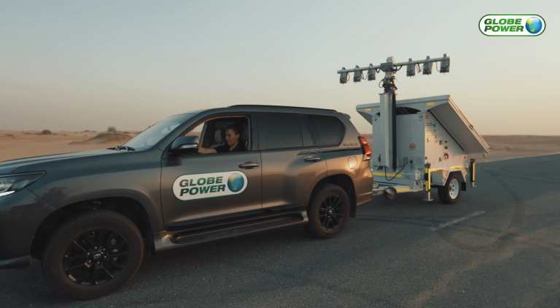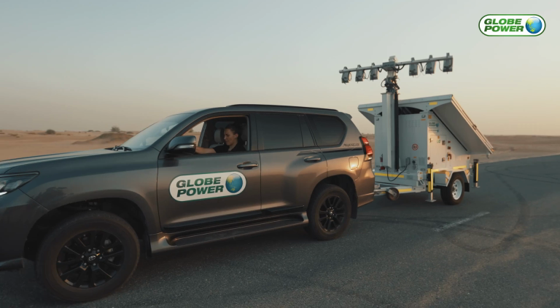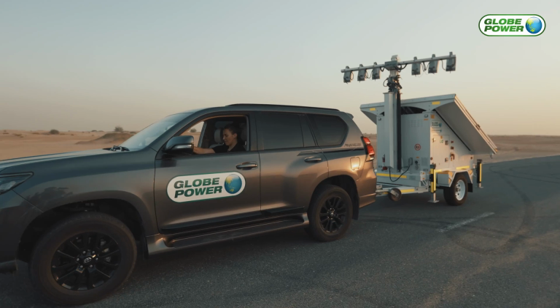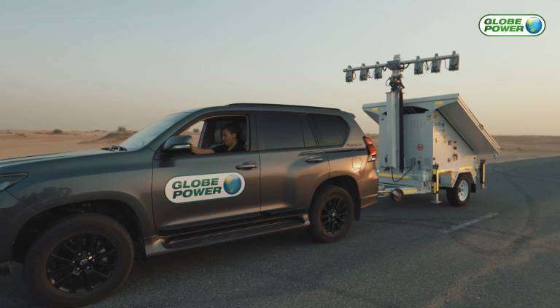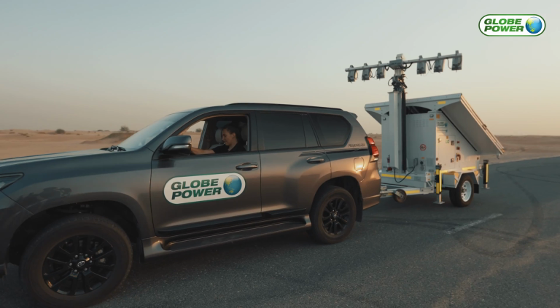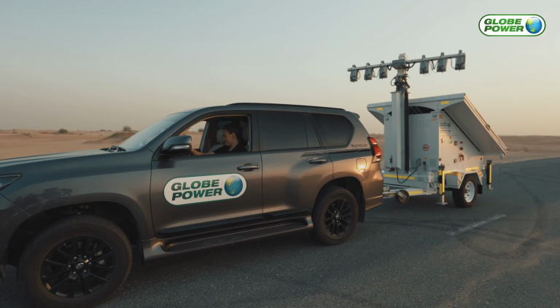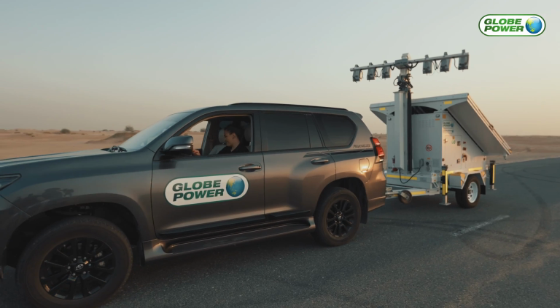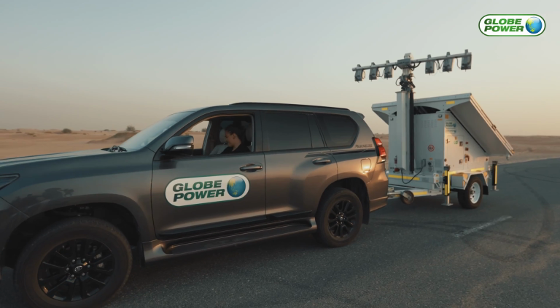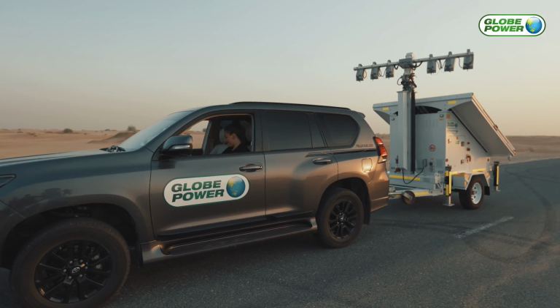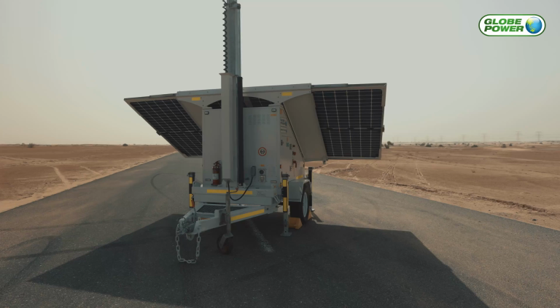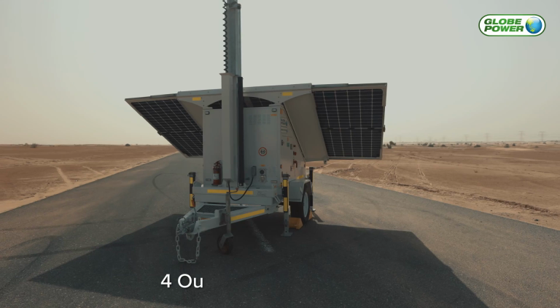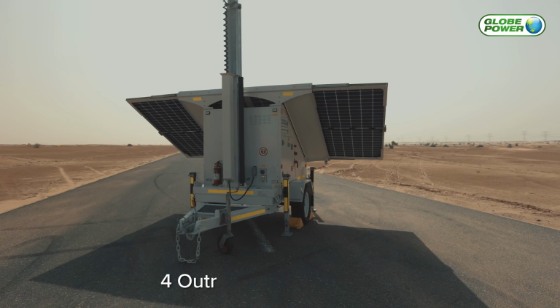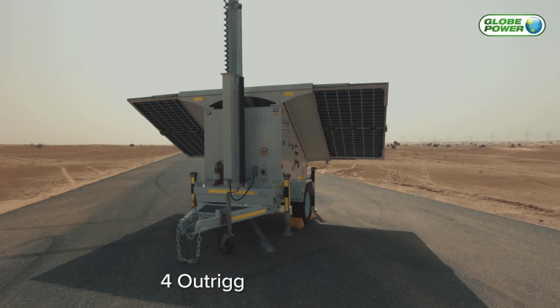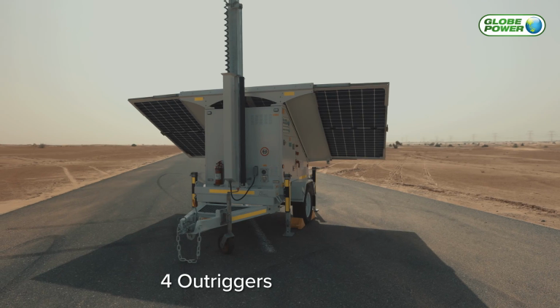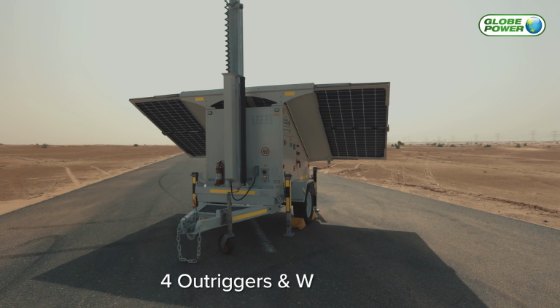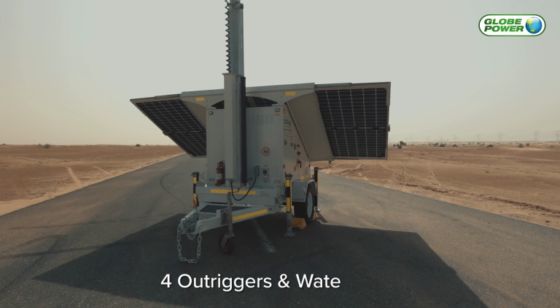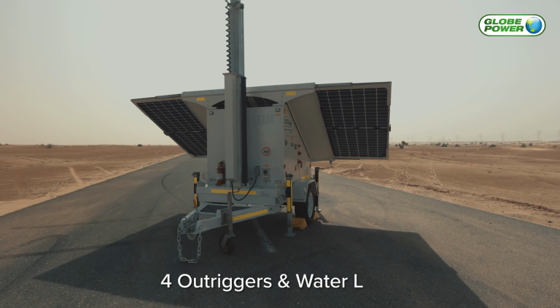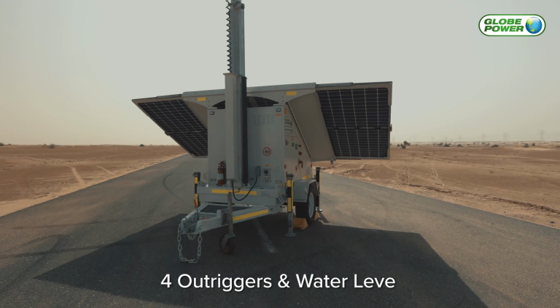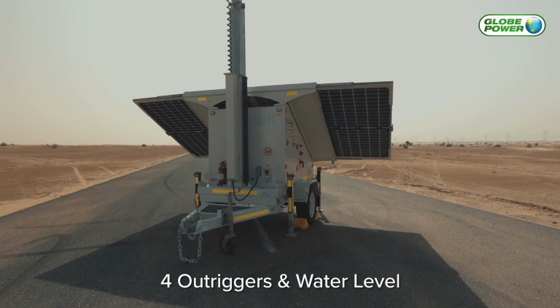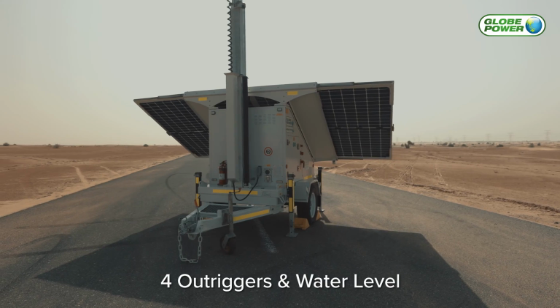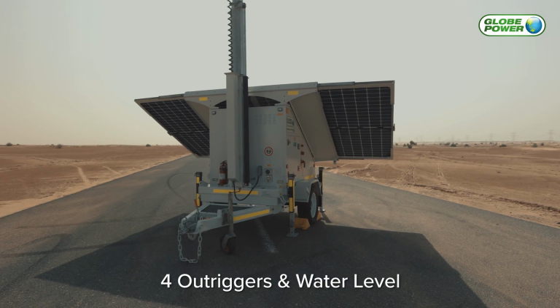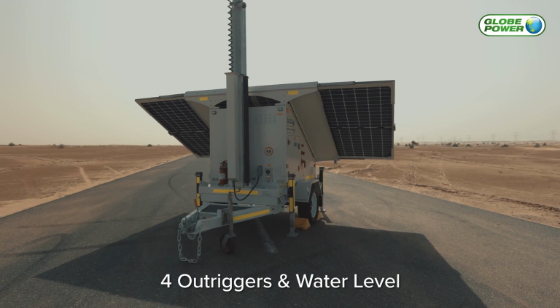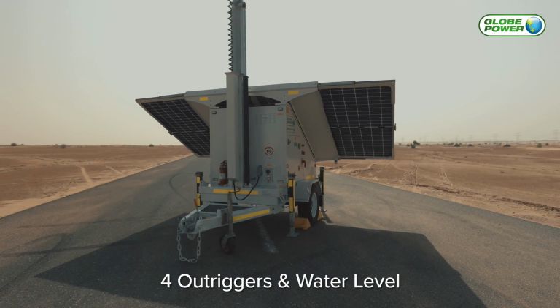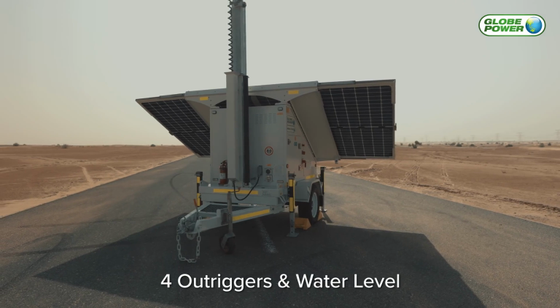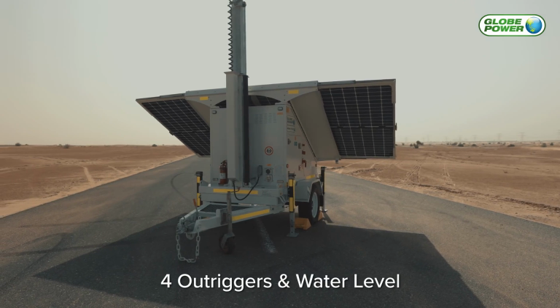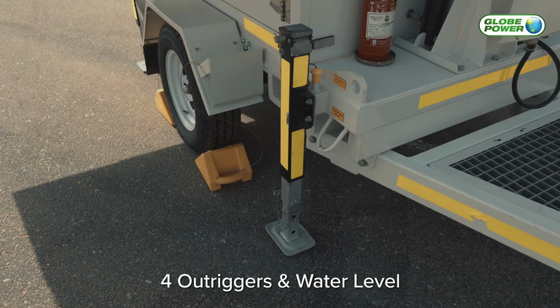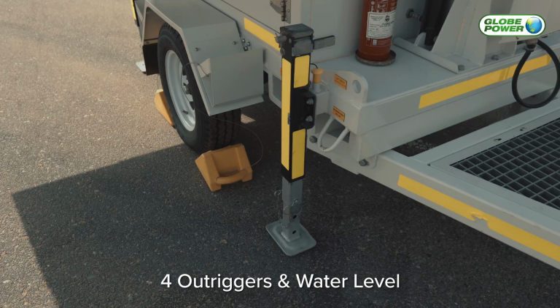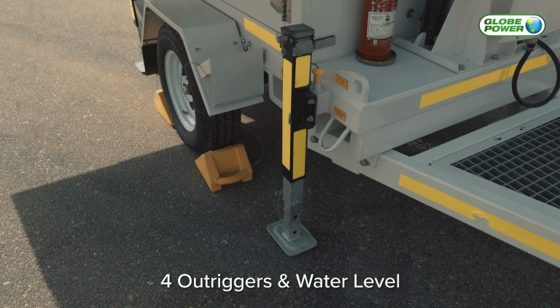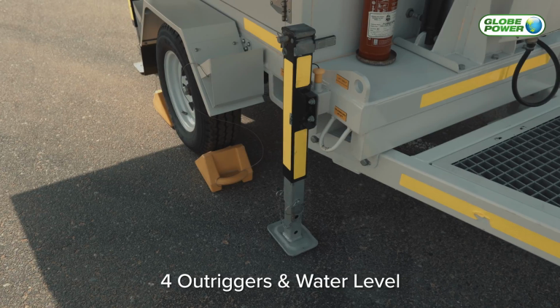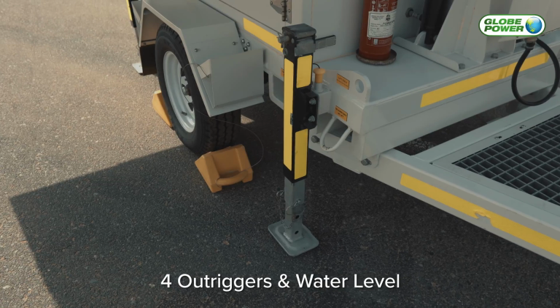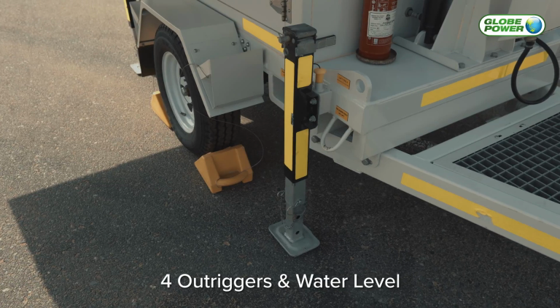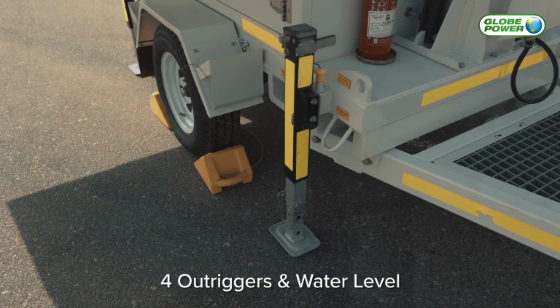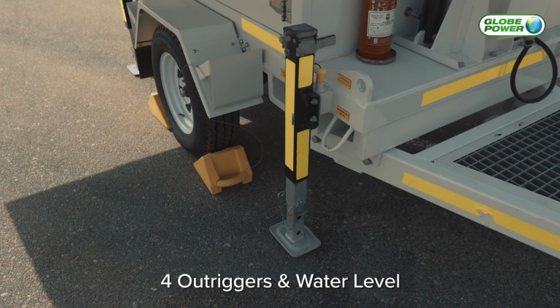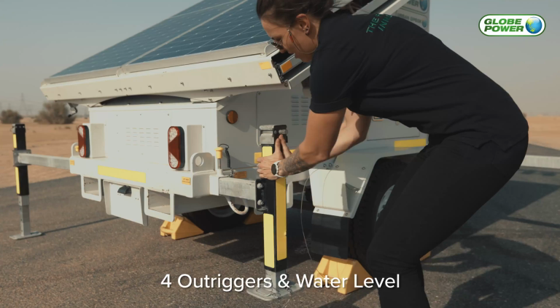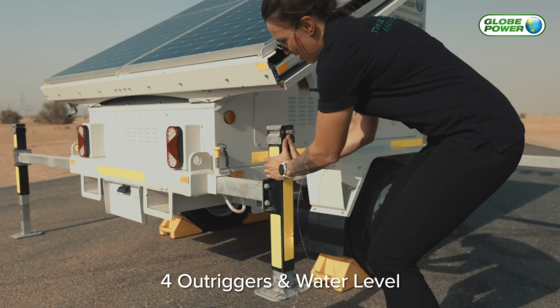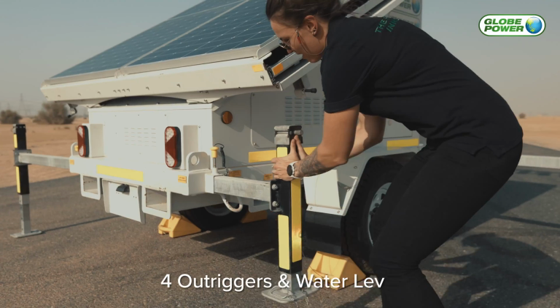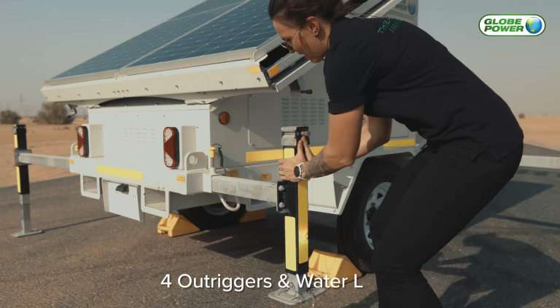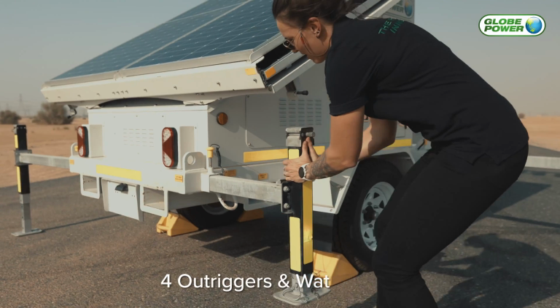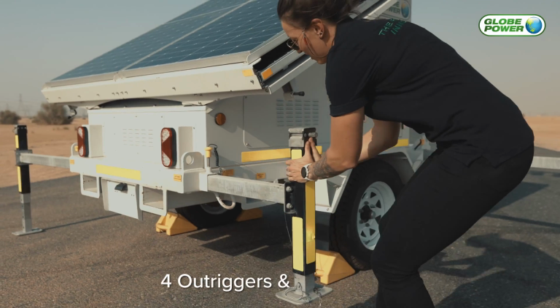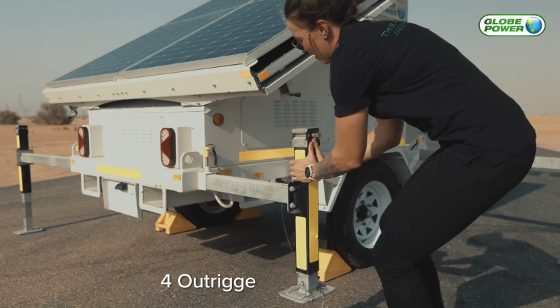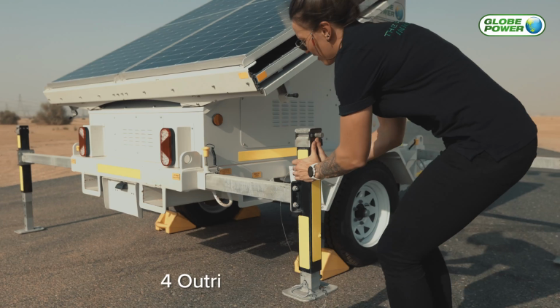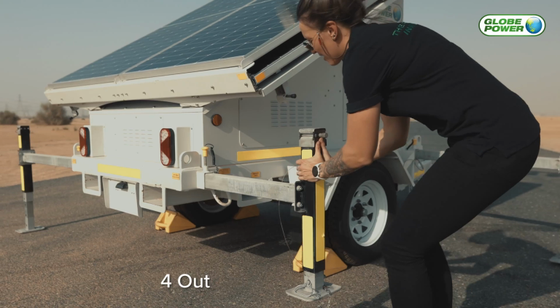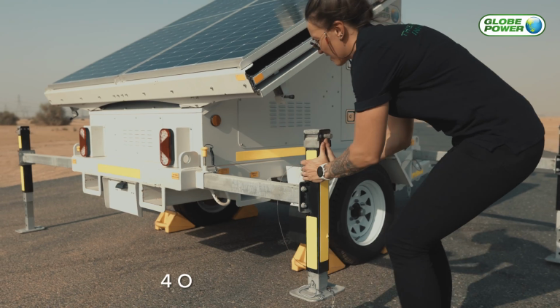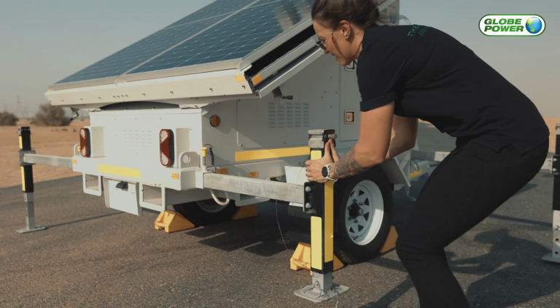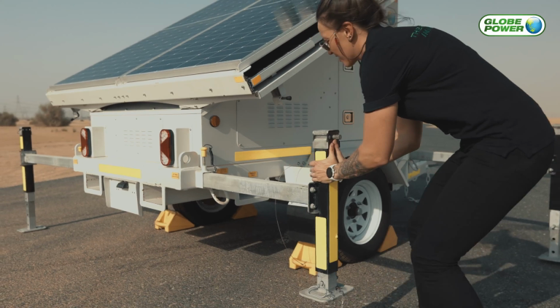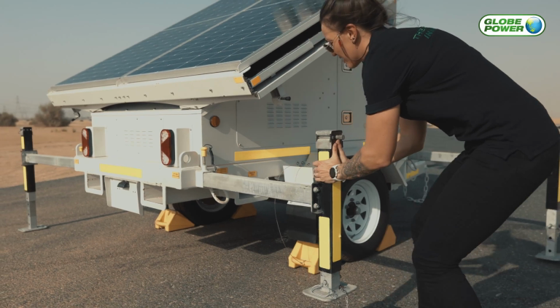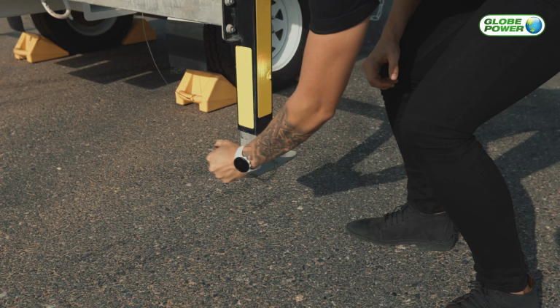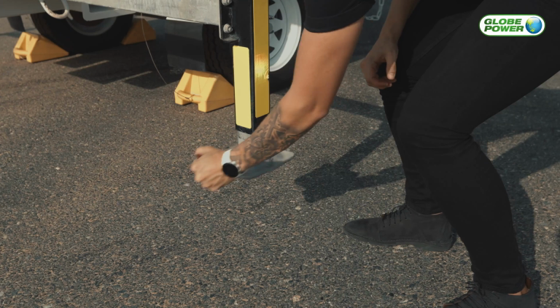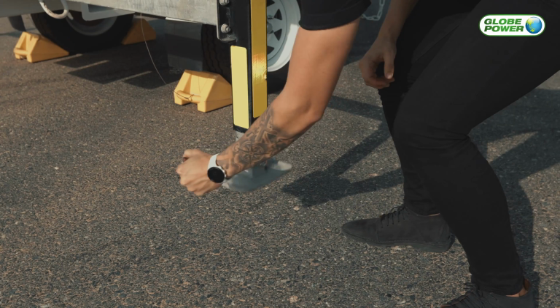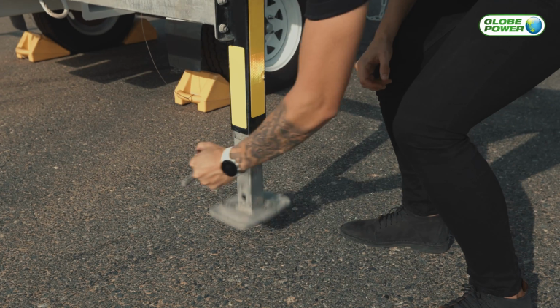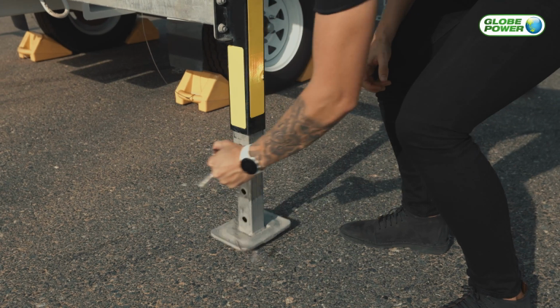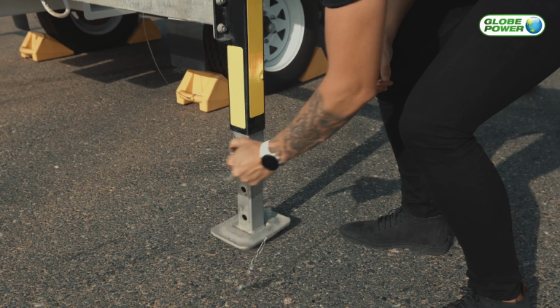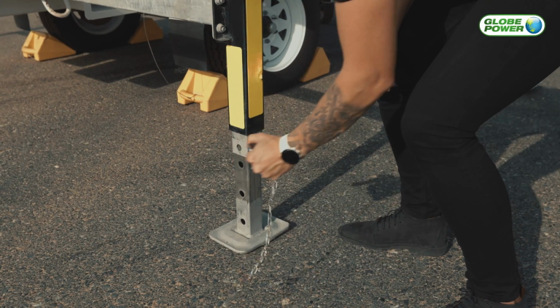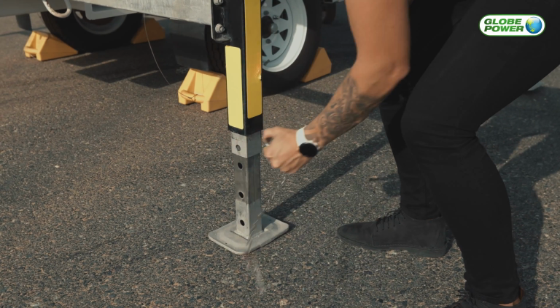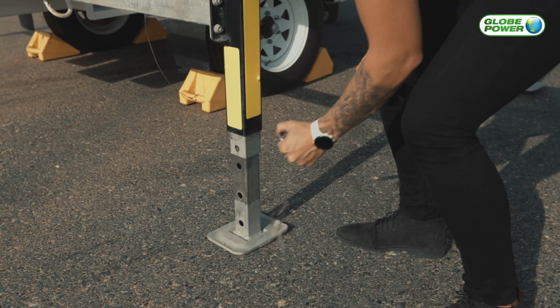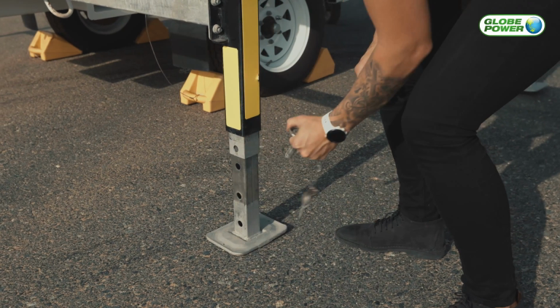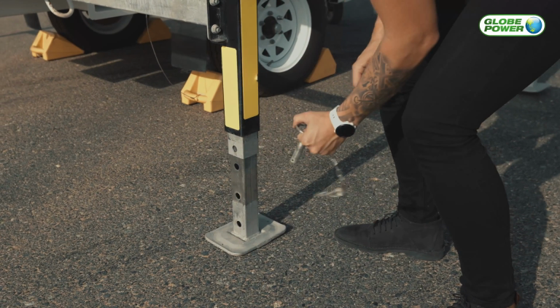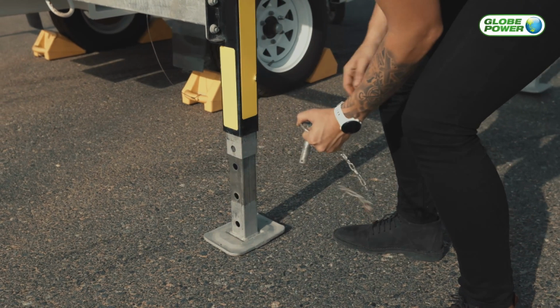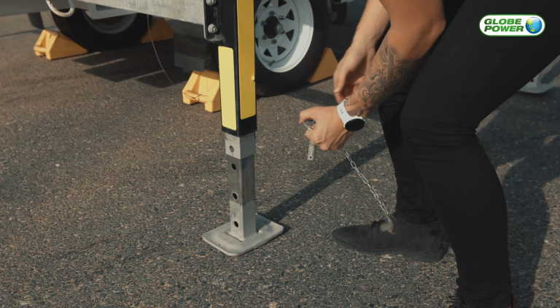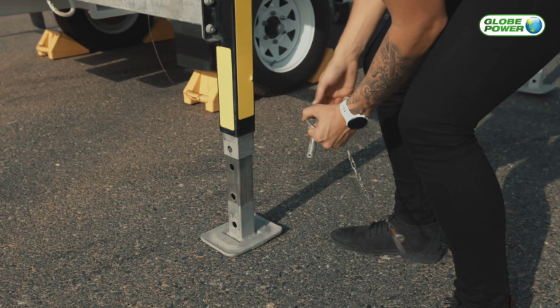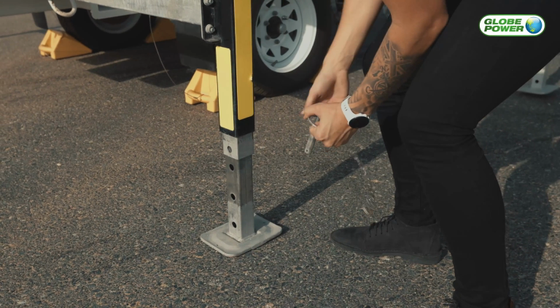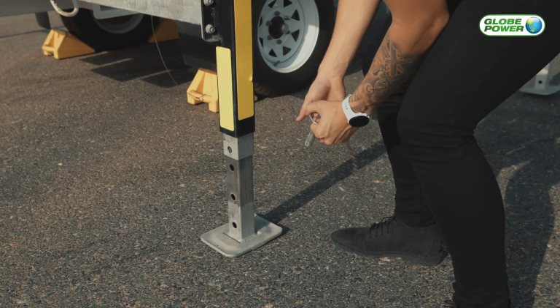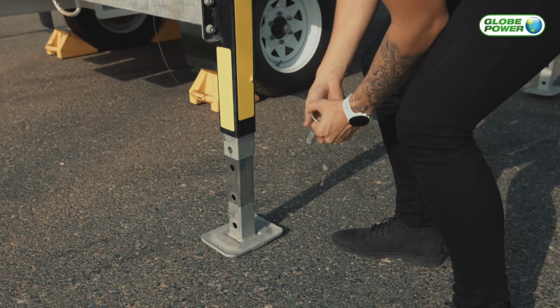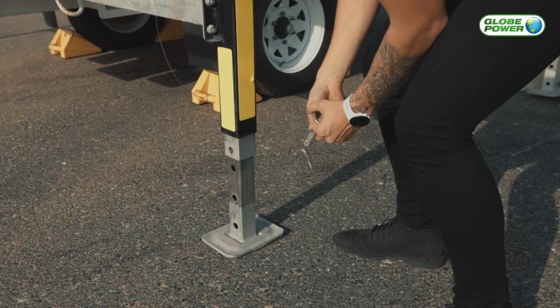The GP65K comes with four outriggers and a water level. It can be easily adjusted to suit the ground level with four simple steps.